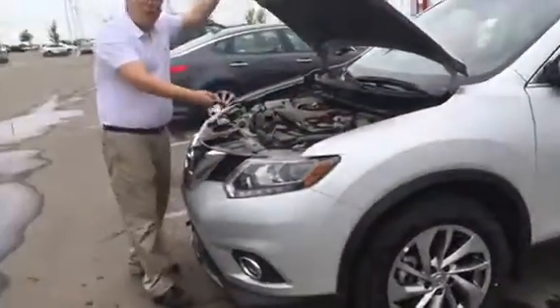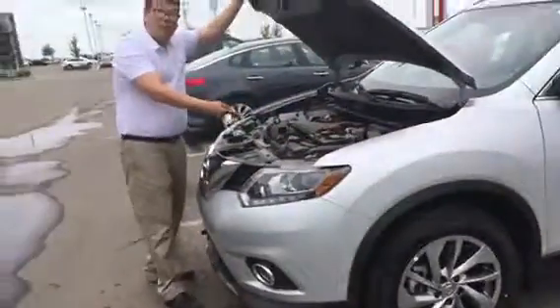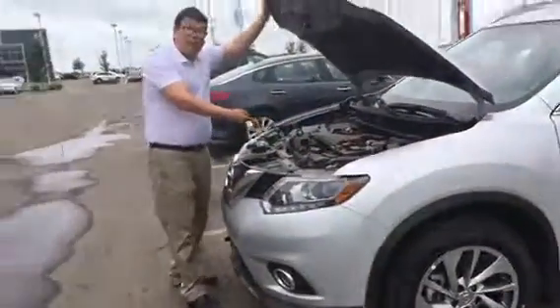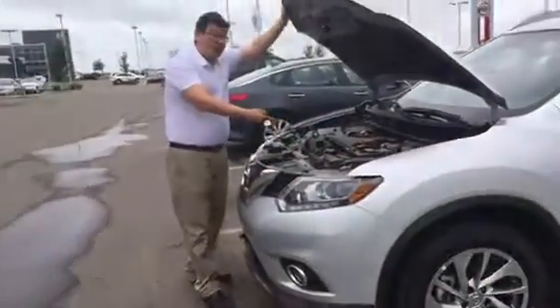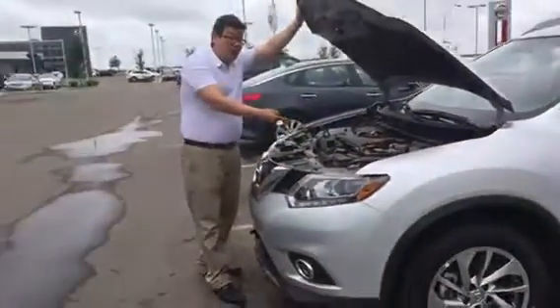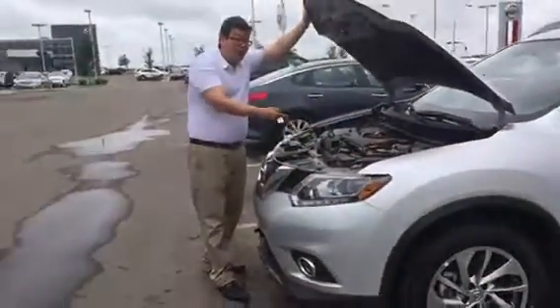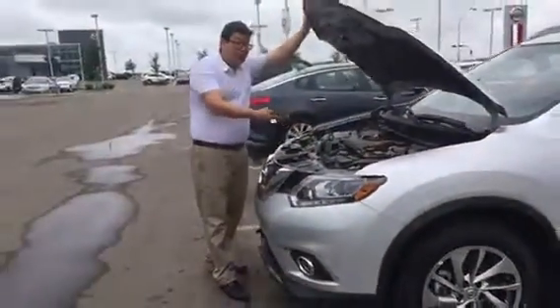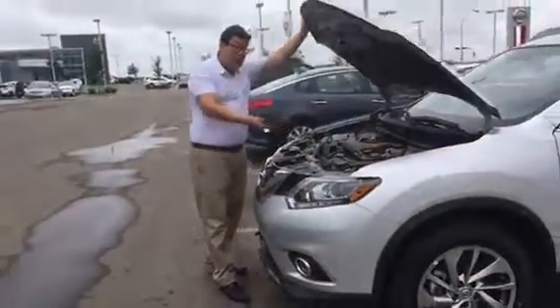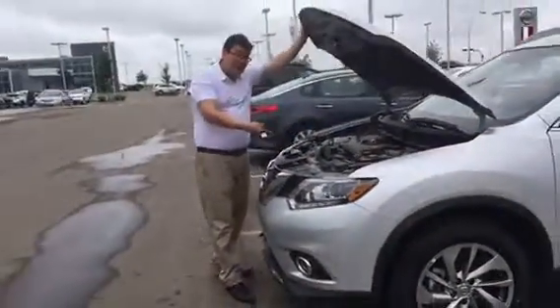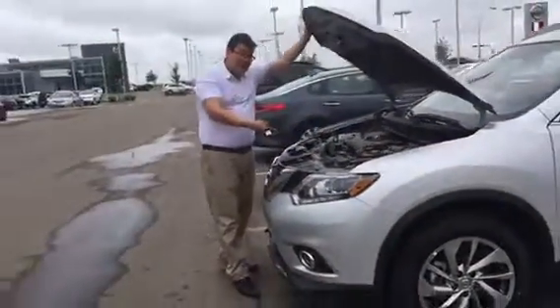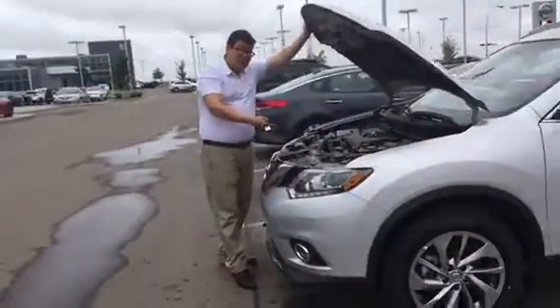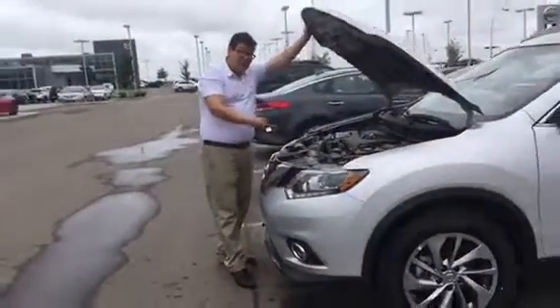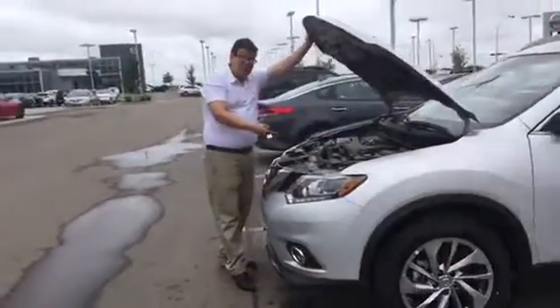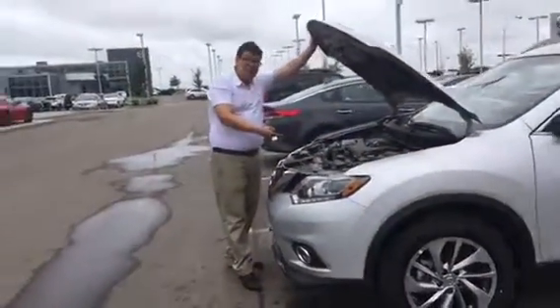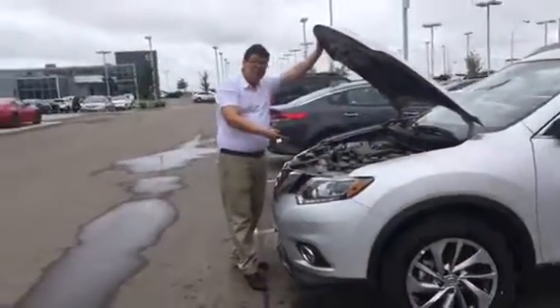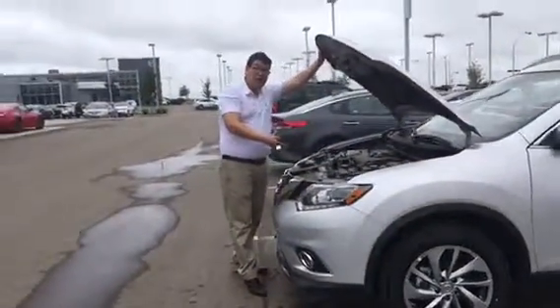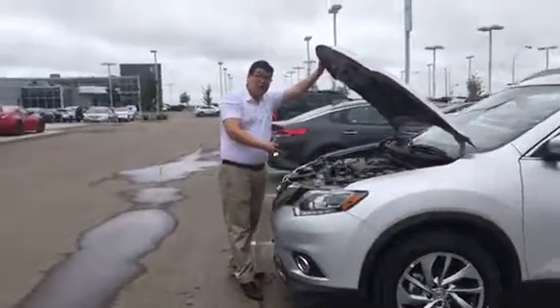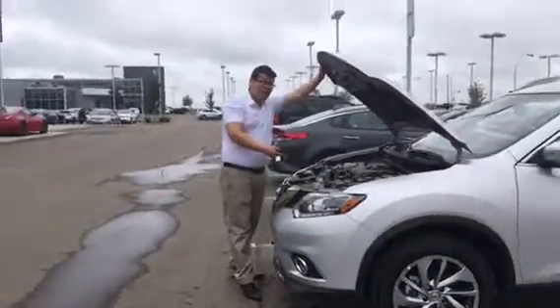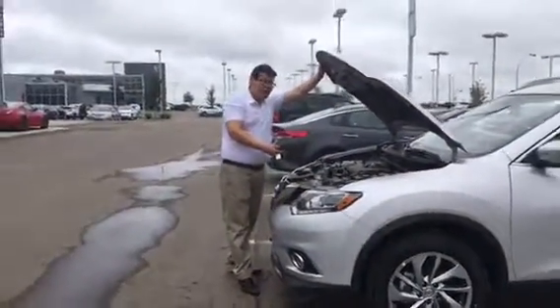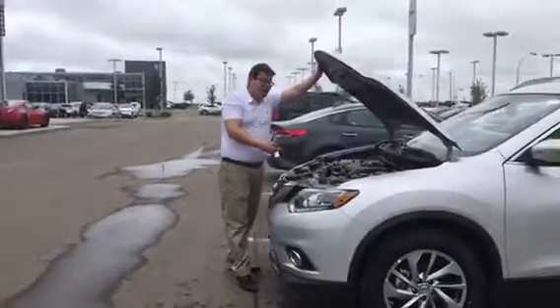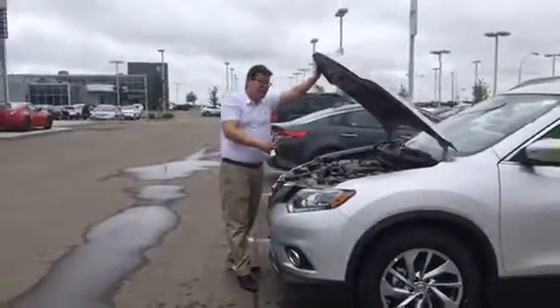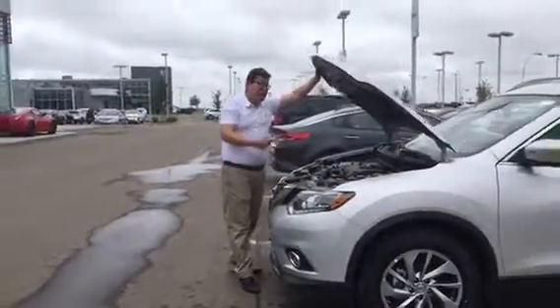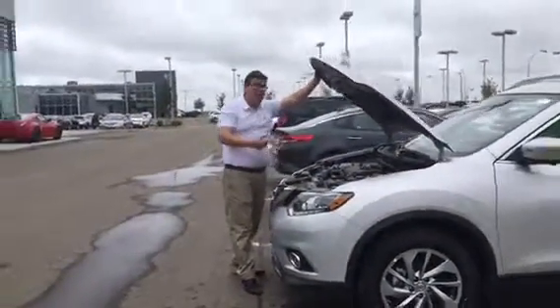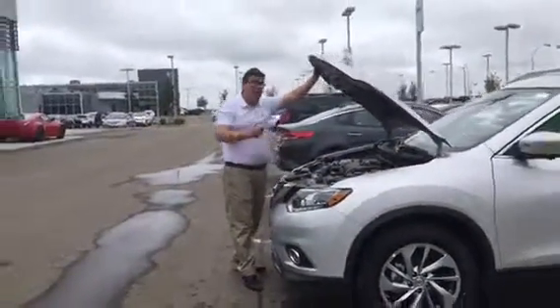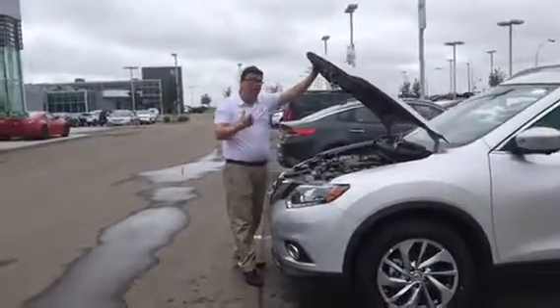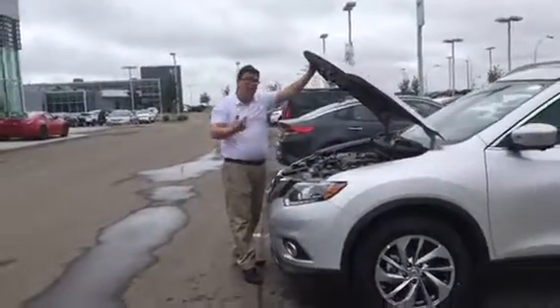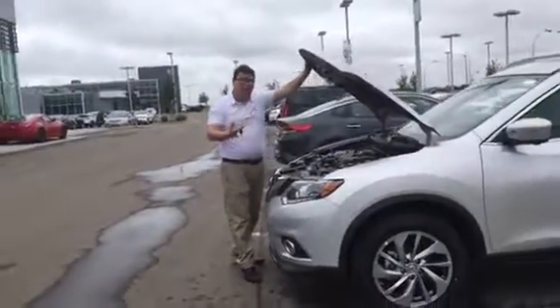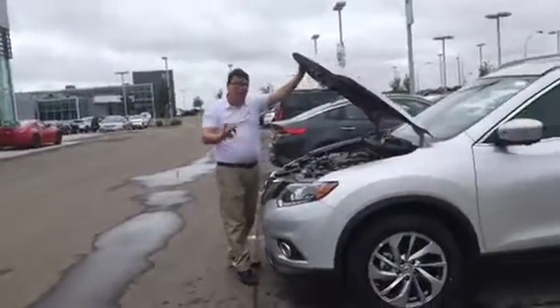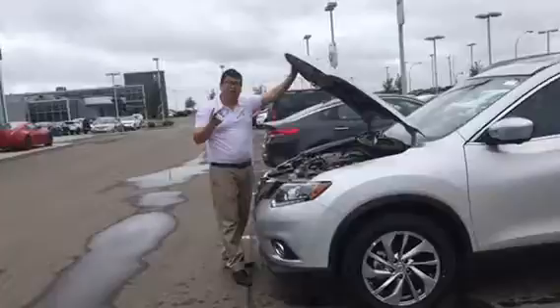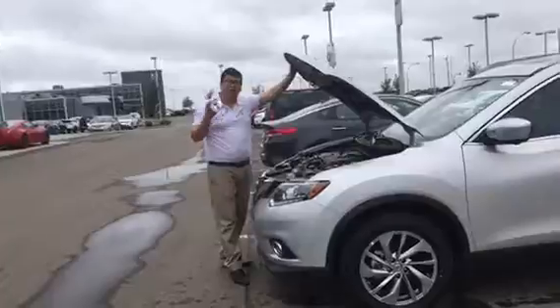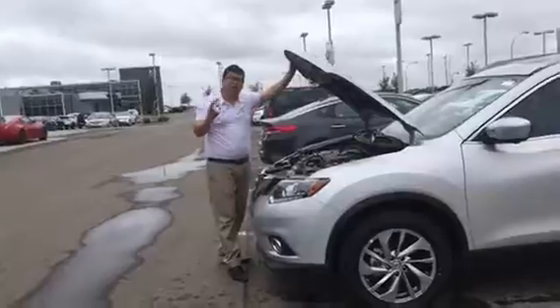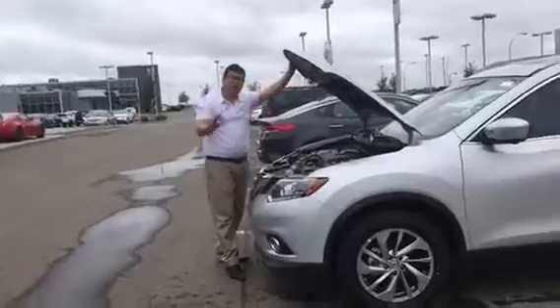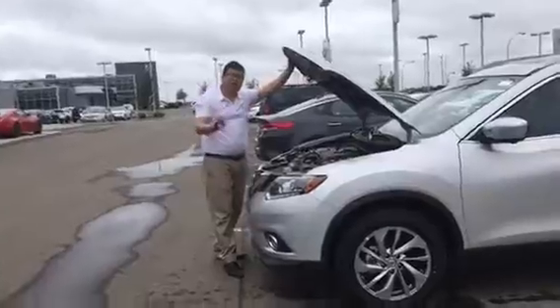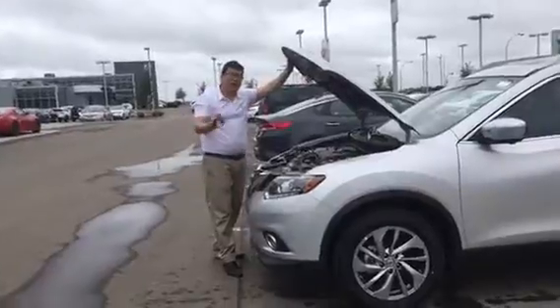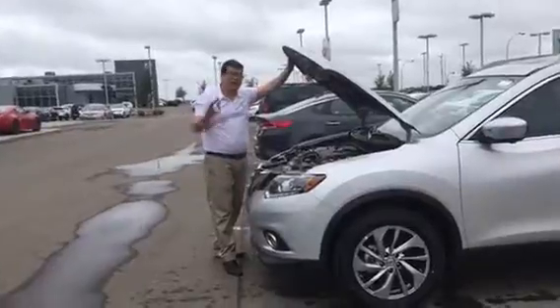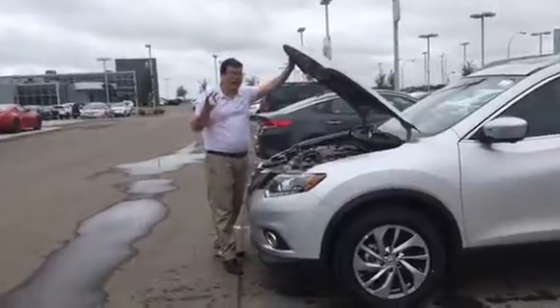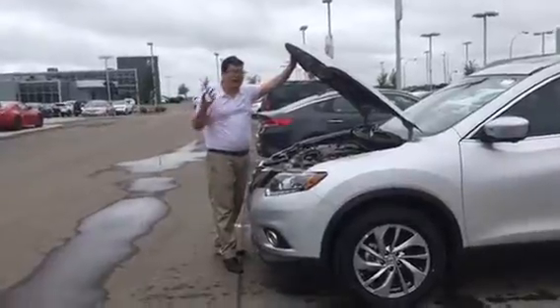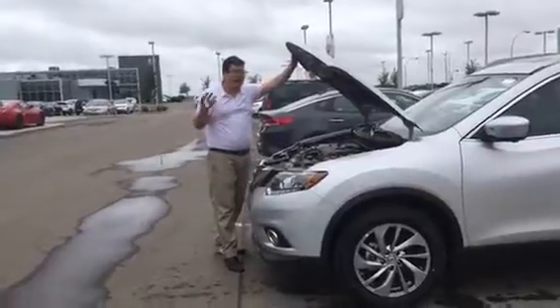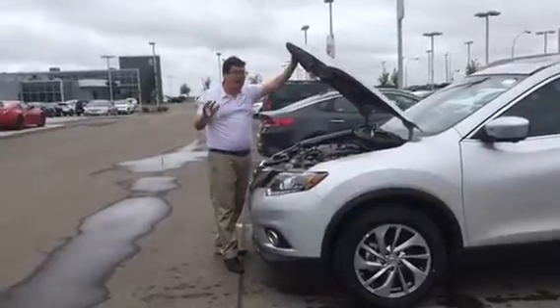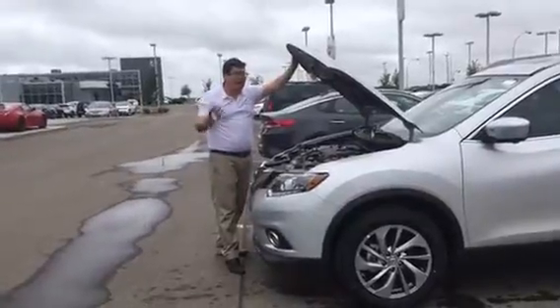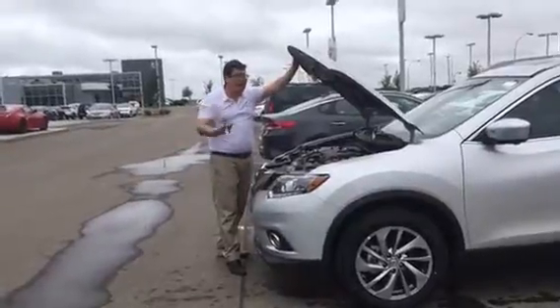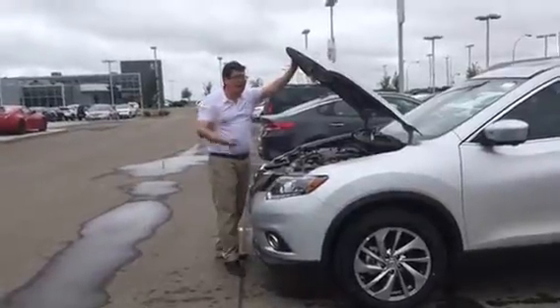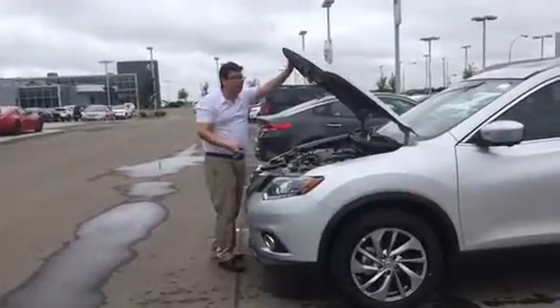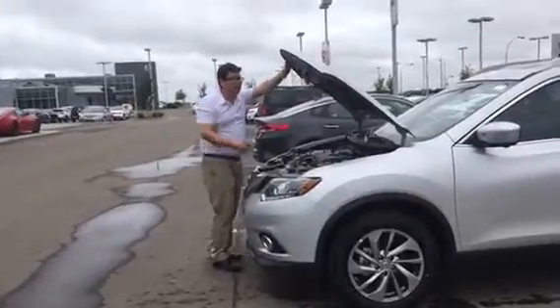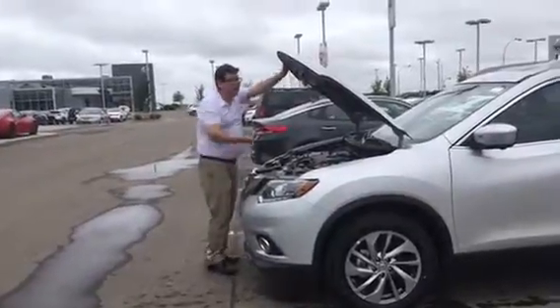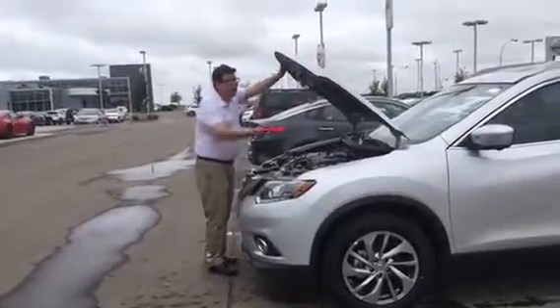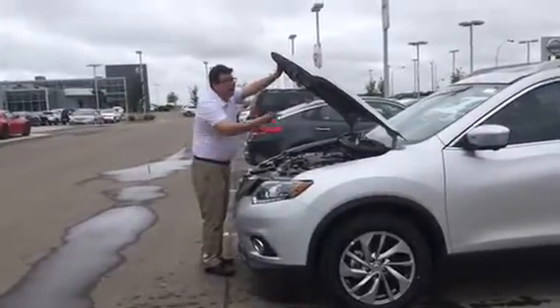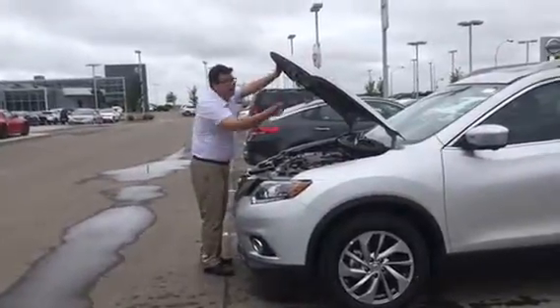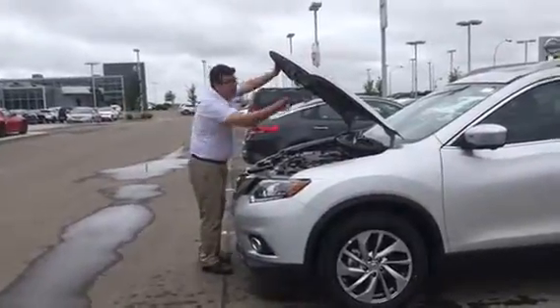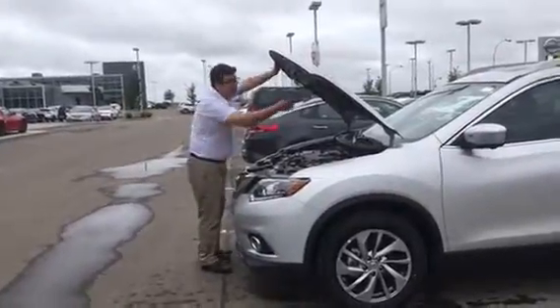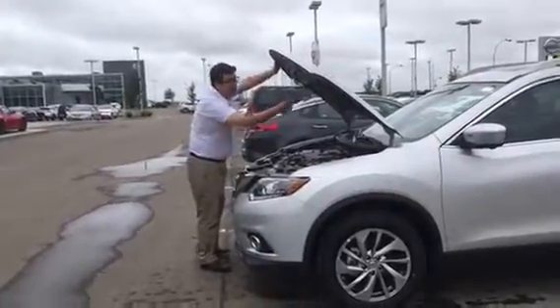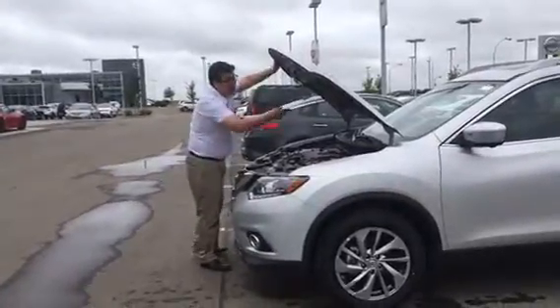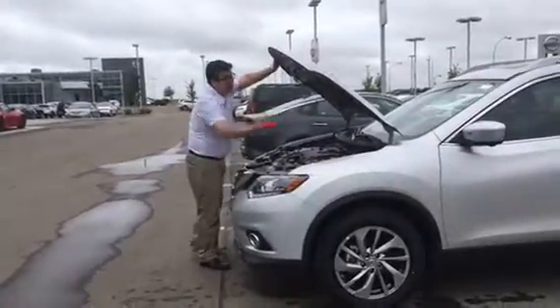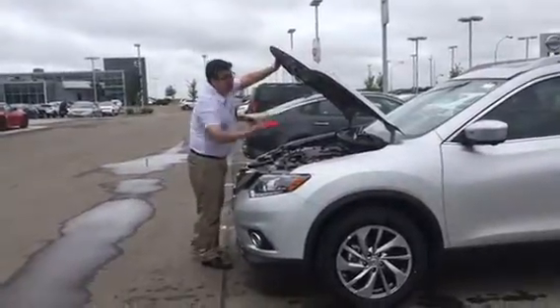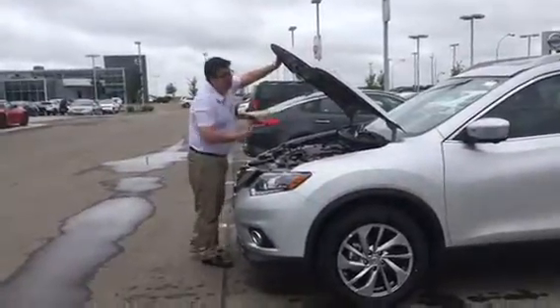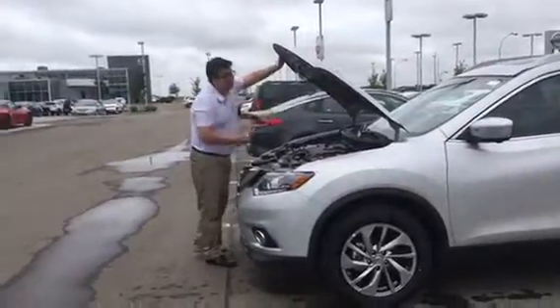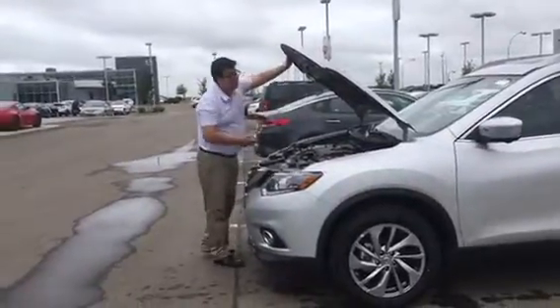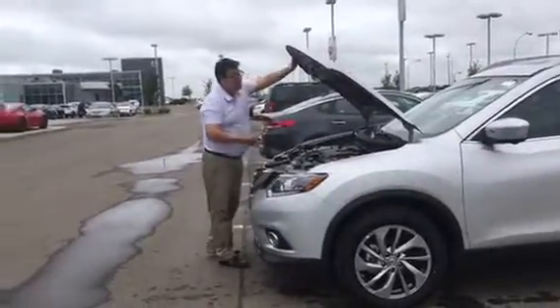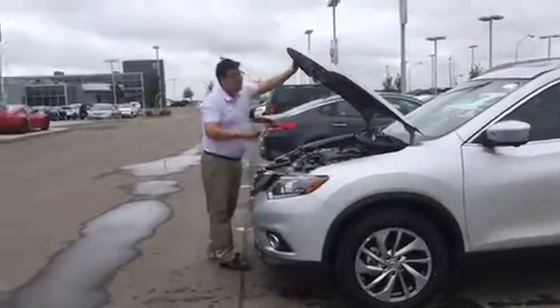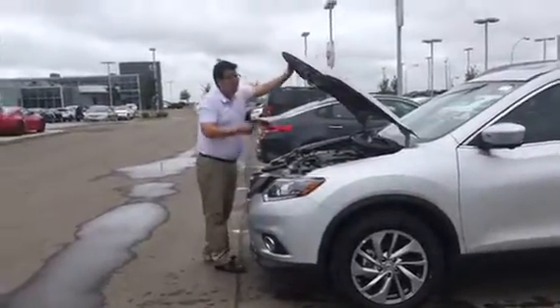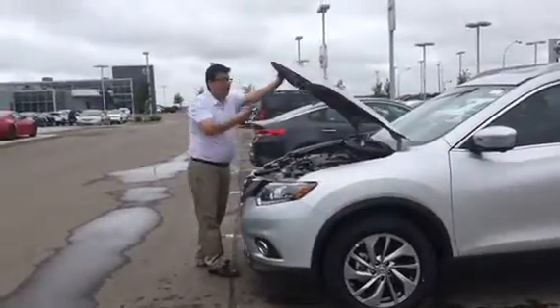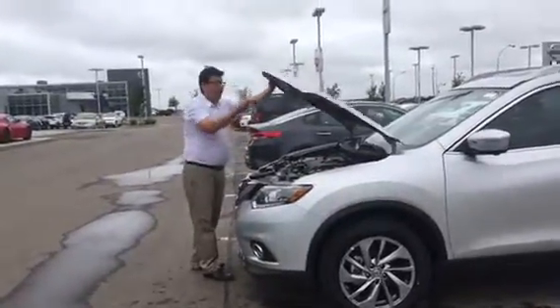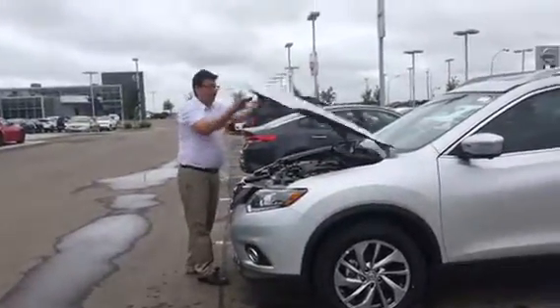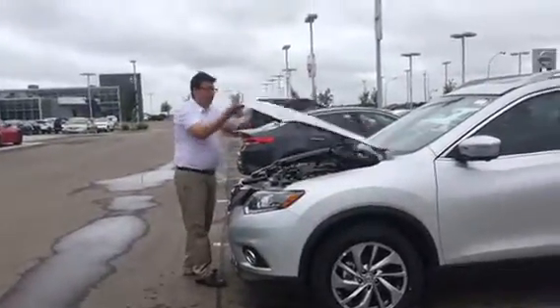Sorry about the dirt. It has been sitting since 2015, but it's going to get a full tank and a full detail clean.